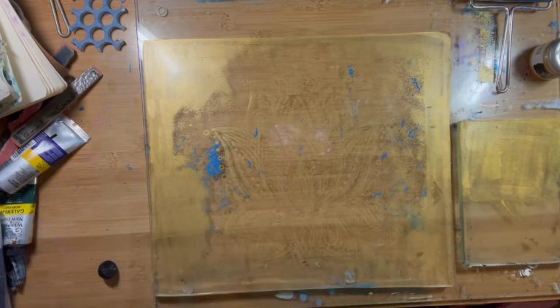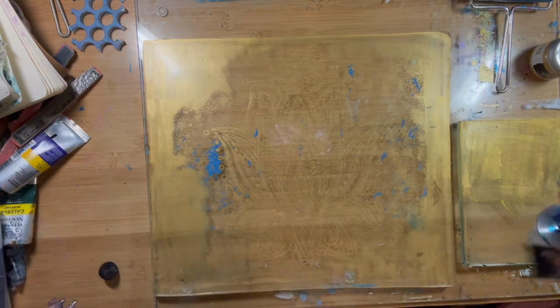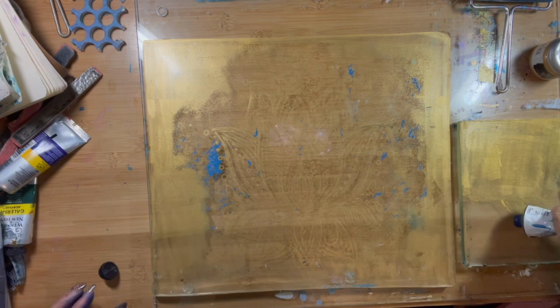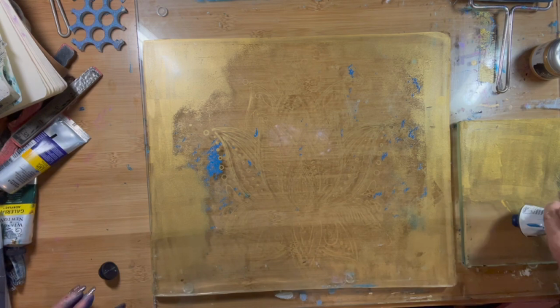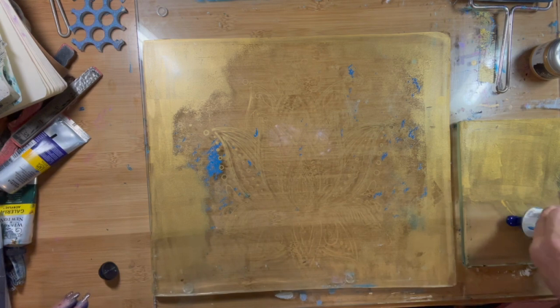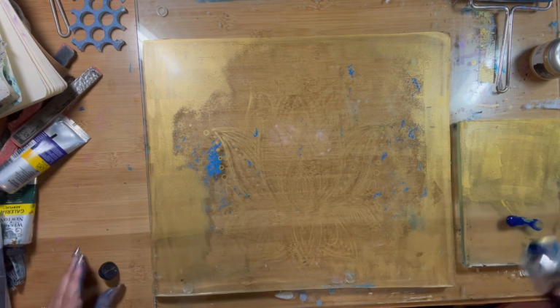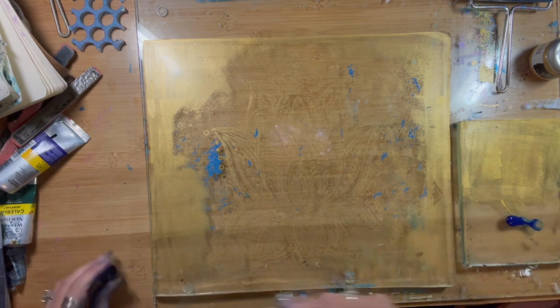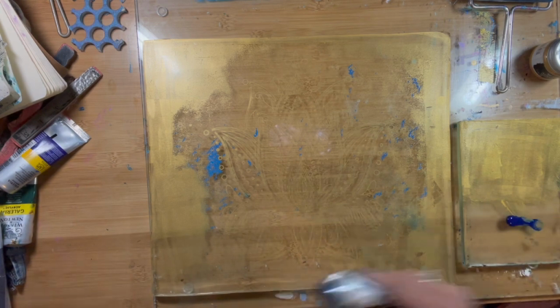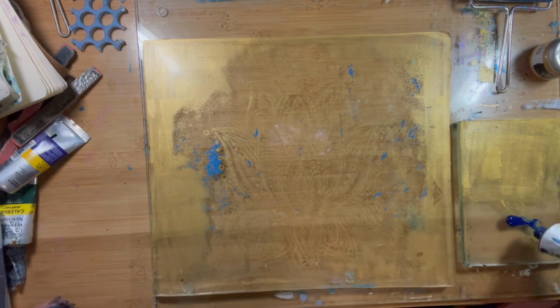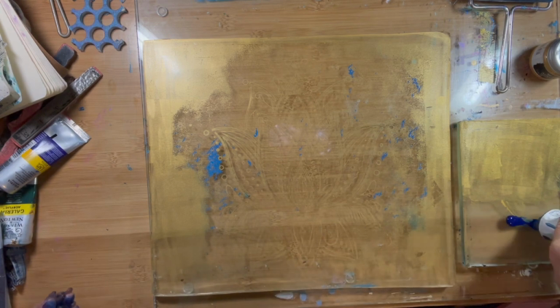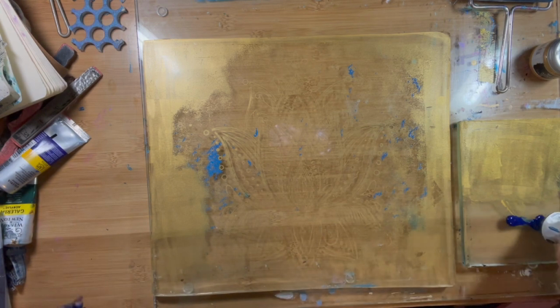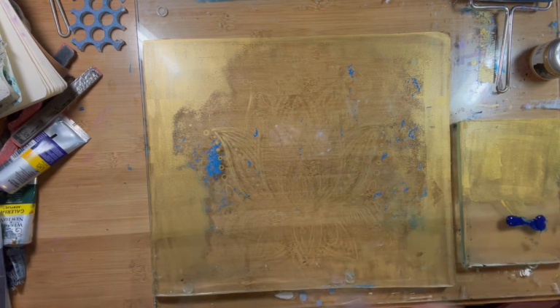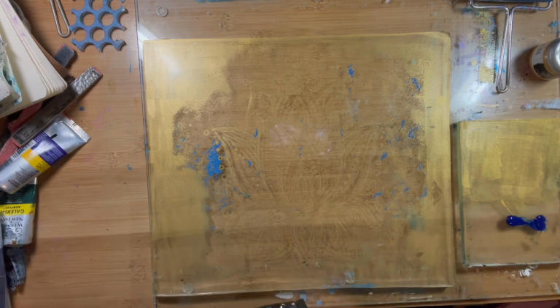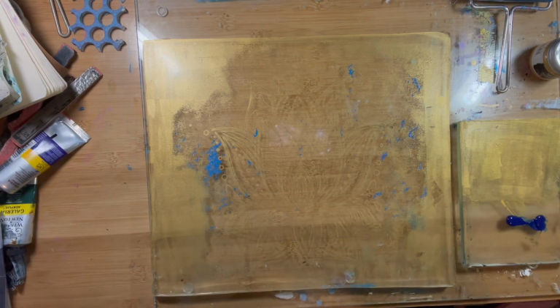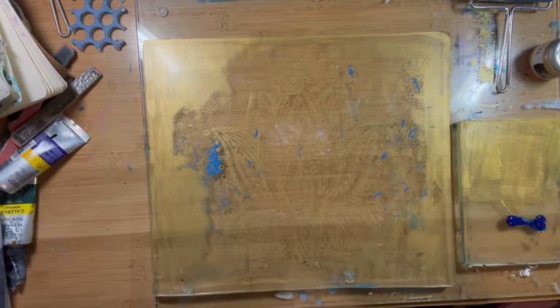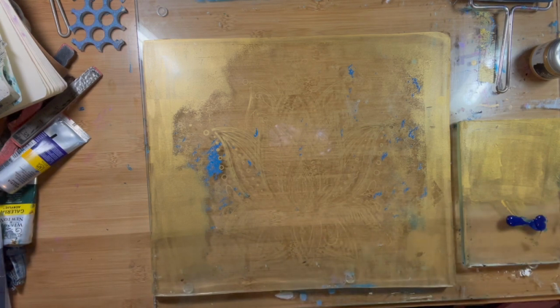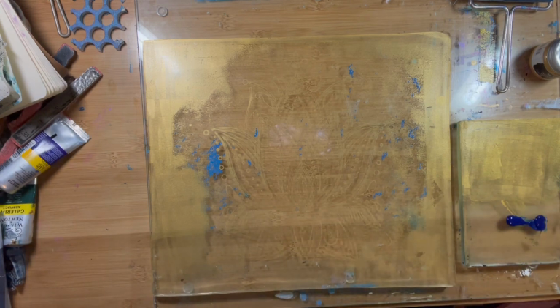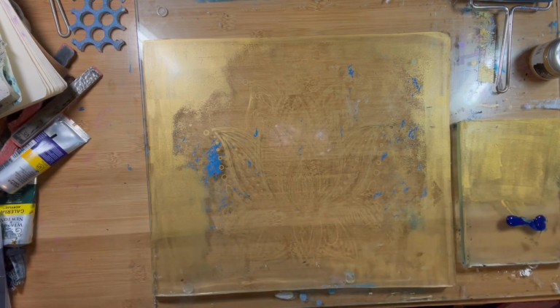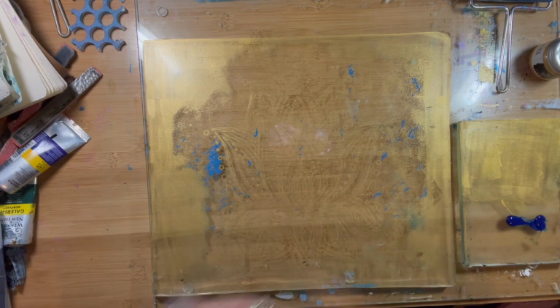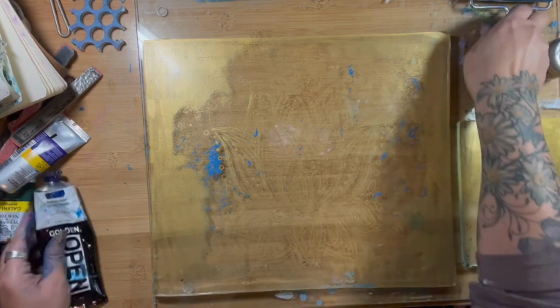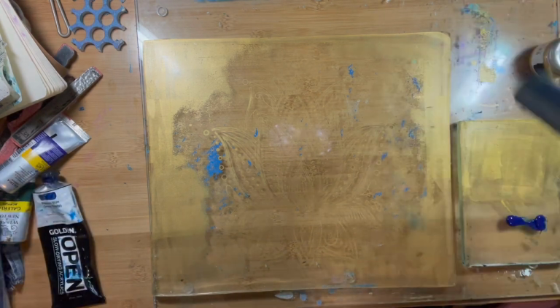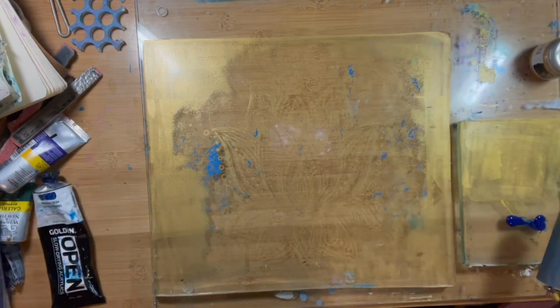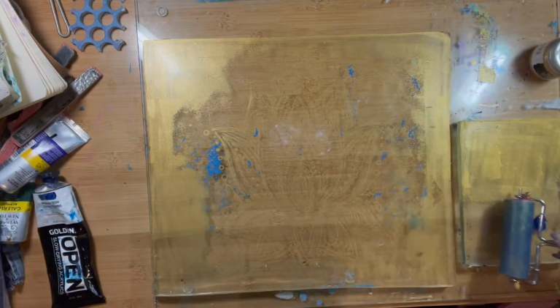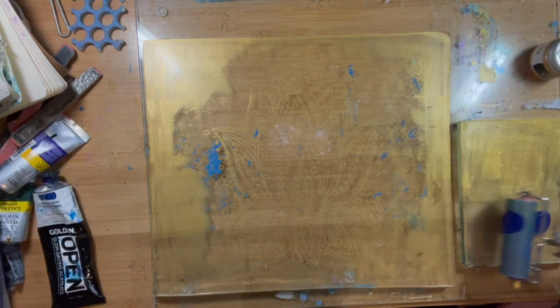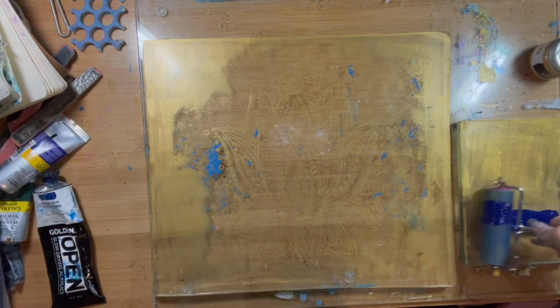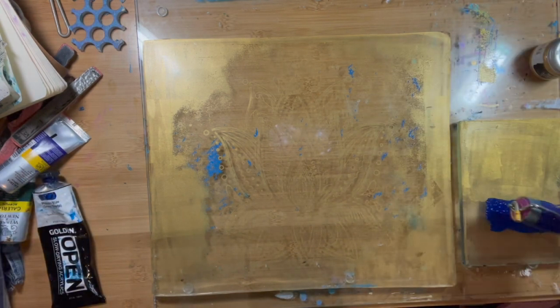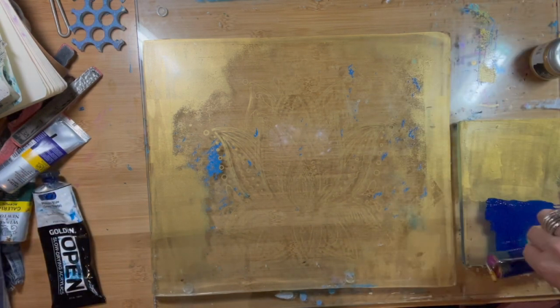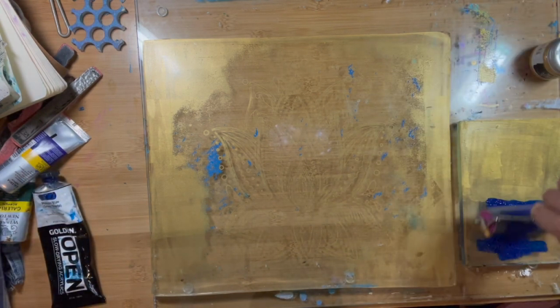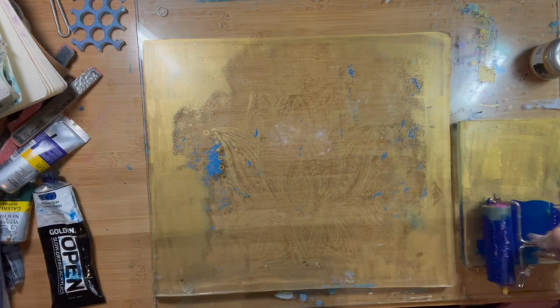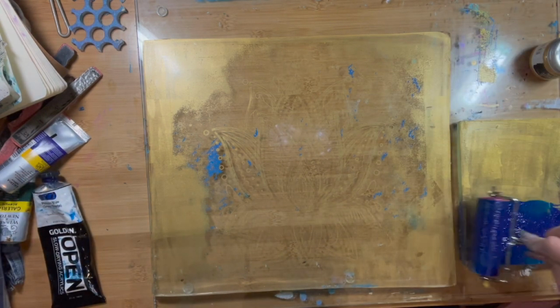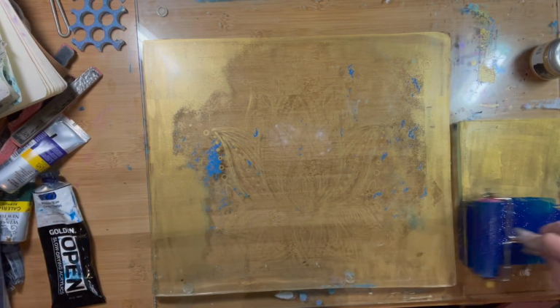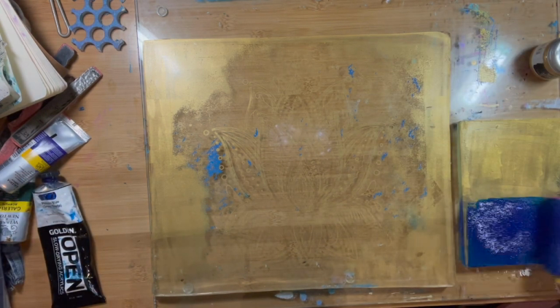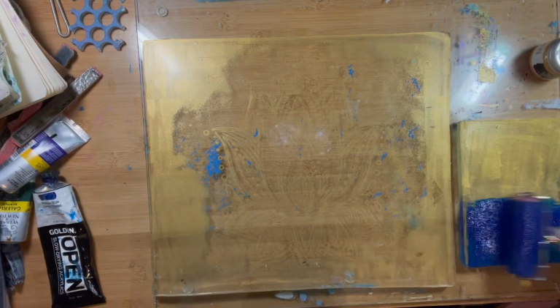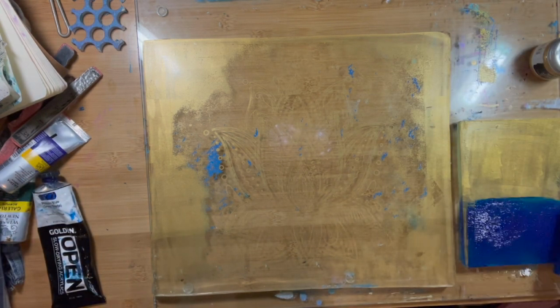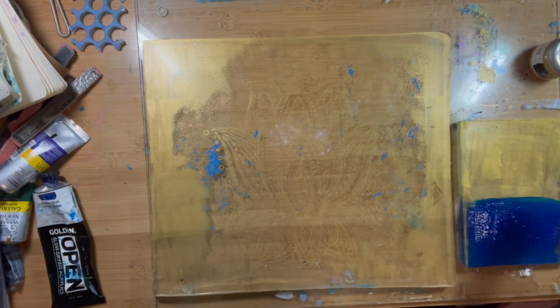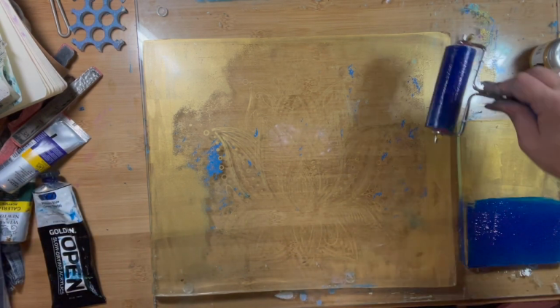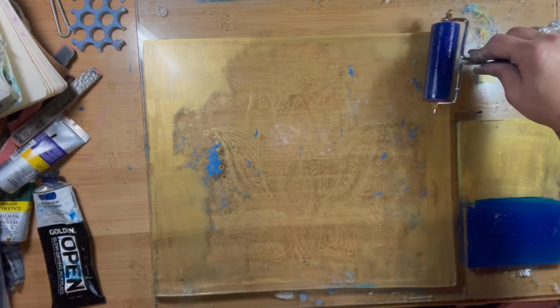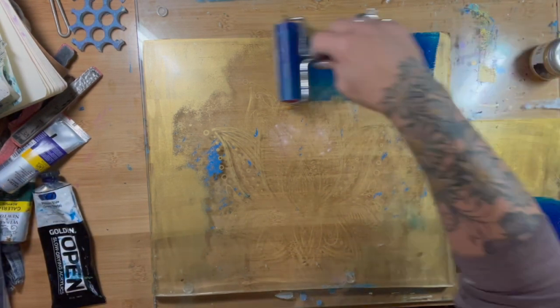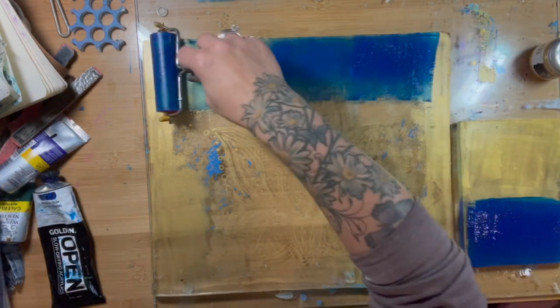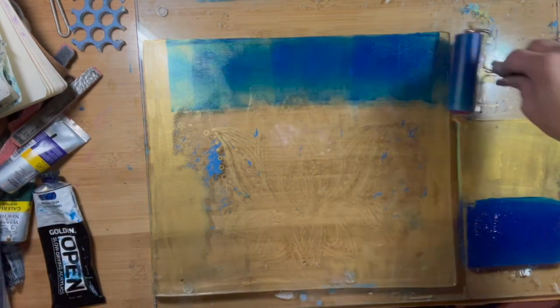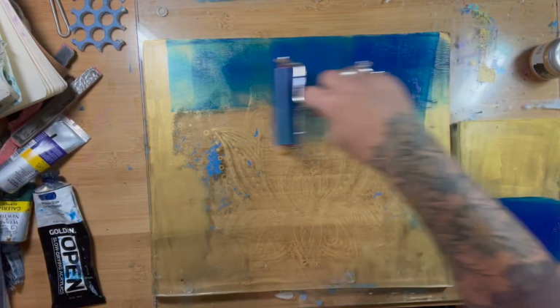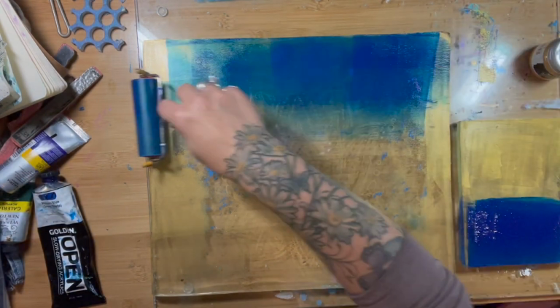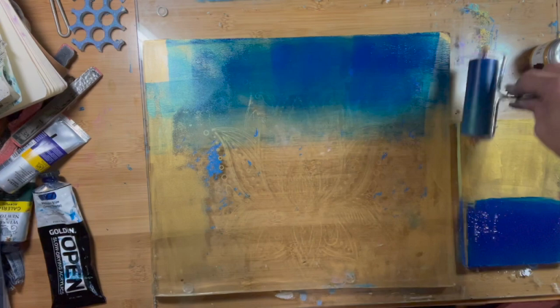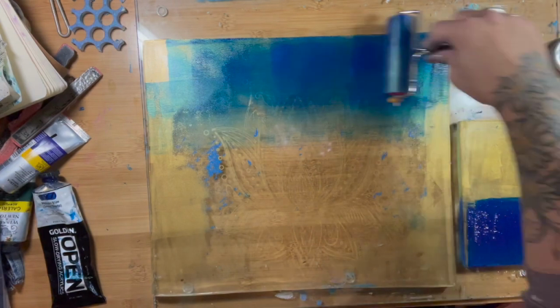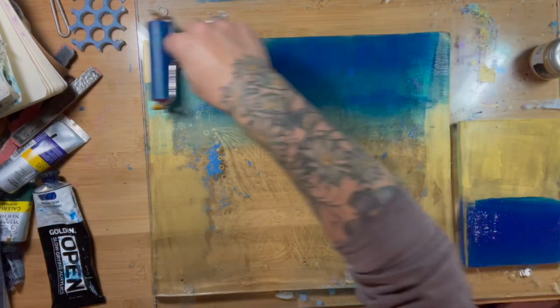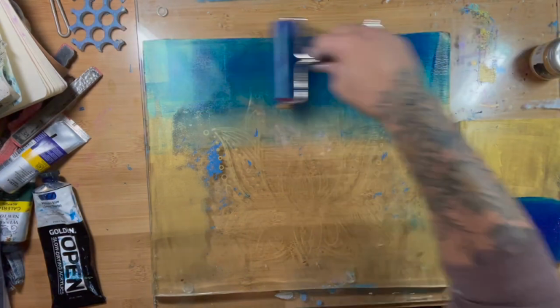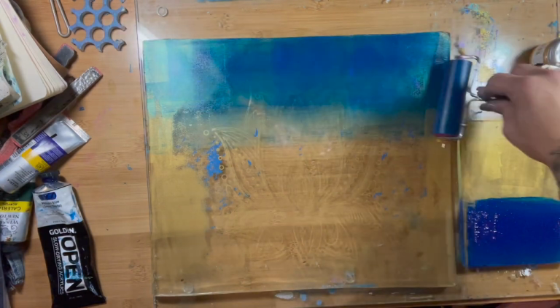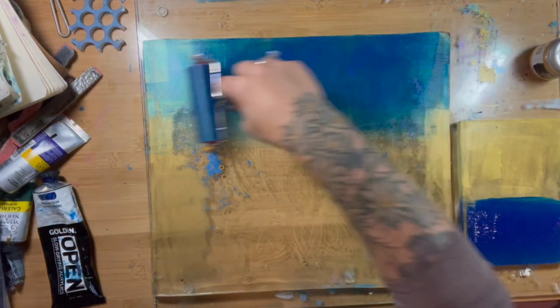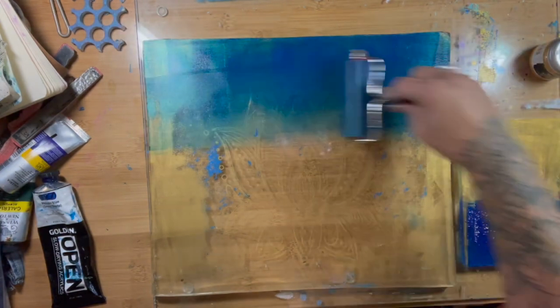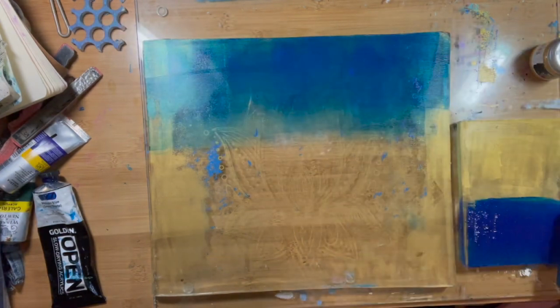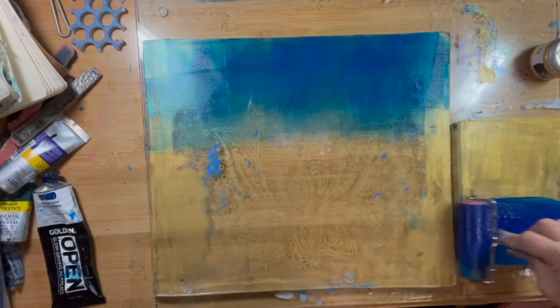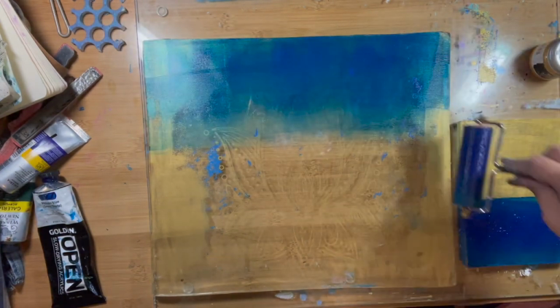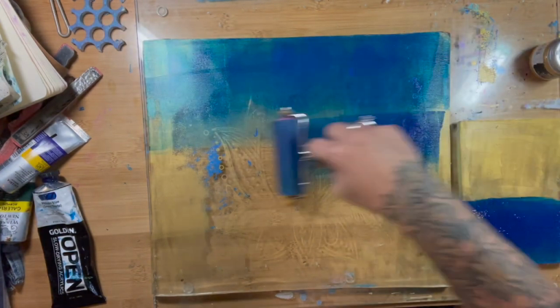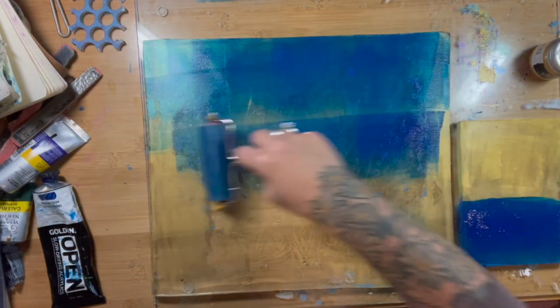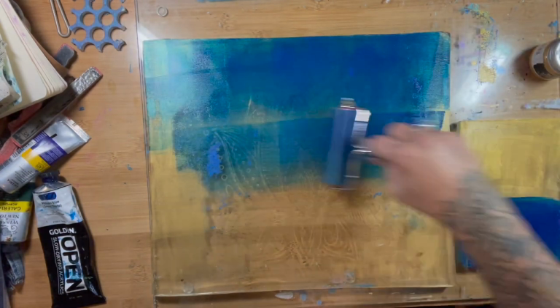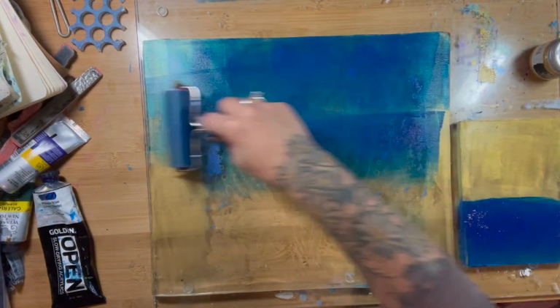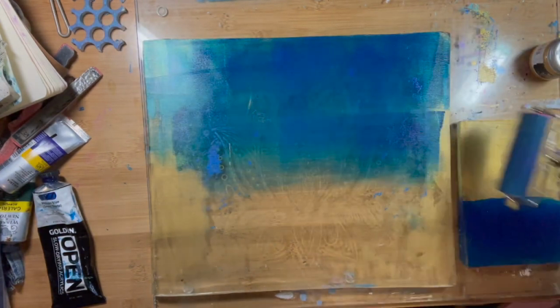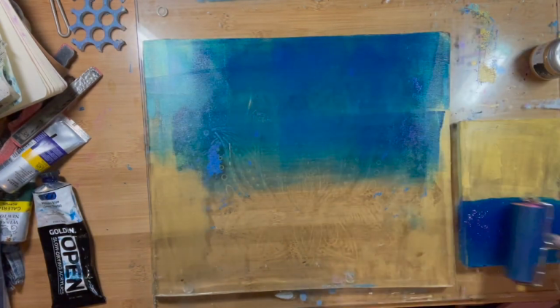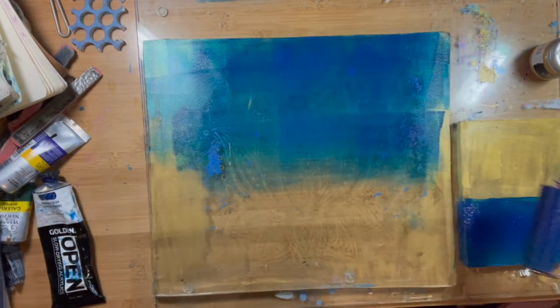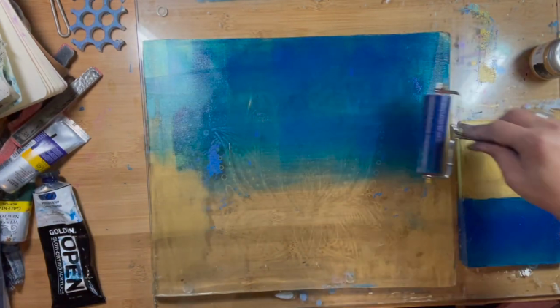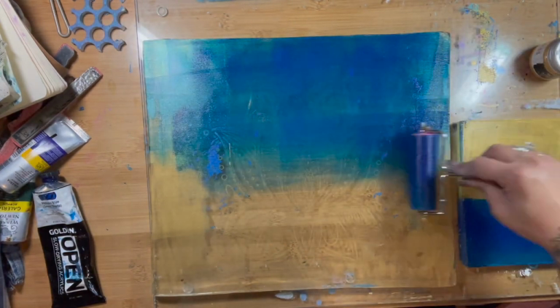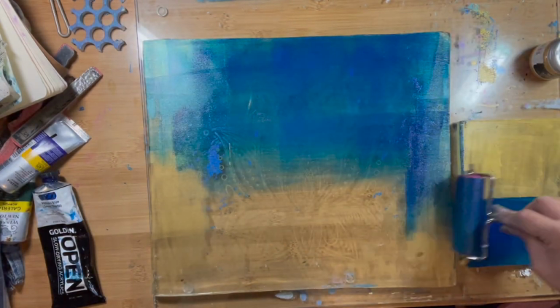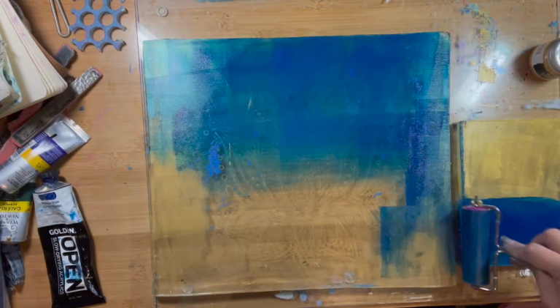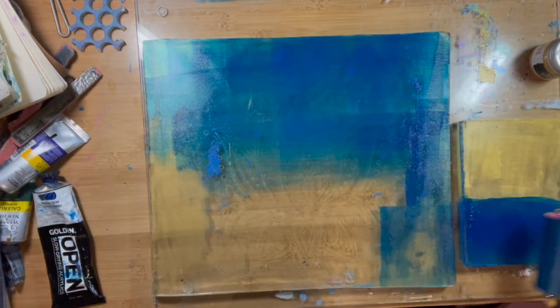There was a little bit of paint on the stencil and so that stayed on the plate, but that never is upsetting to me — I love when that happens.